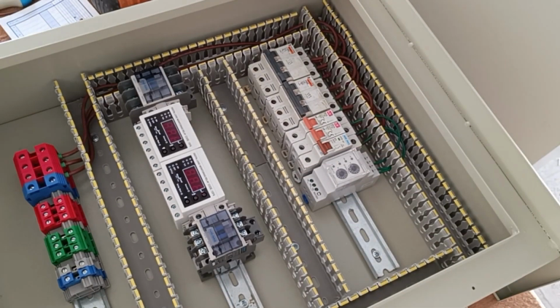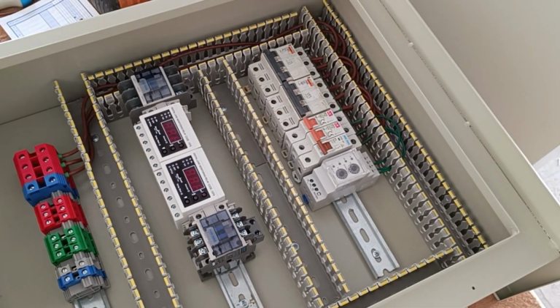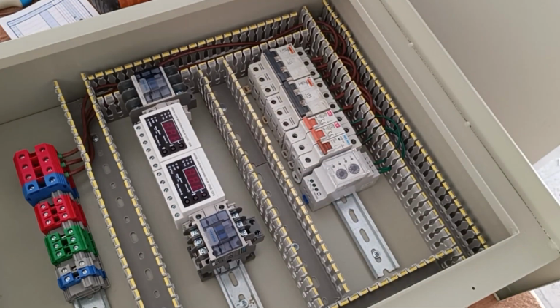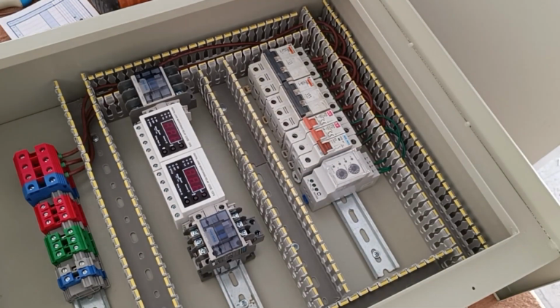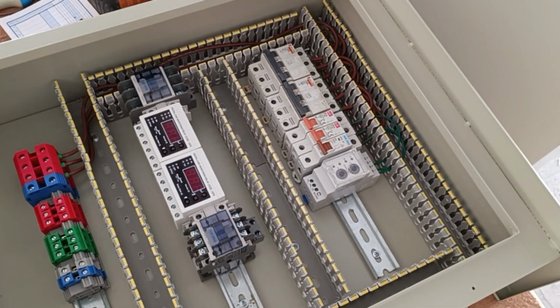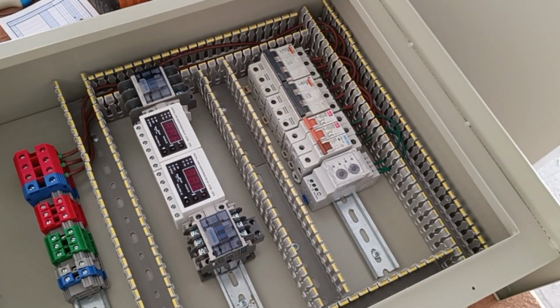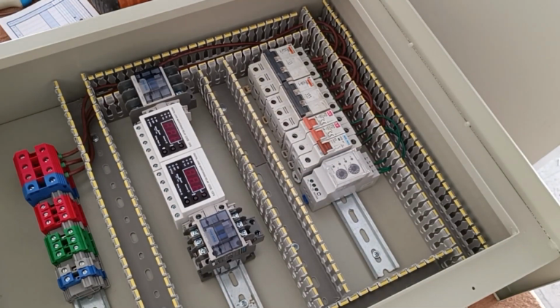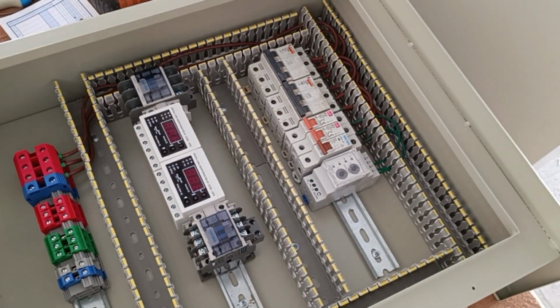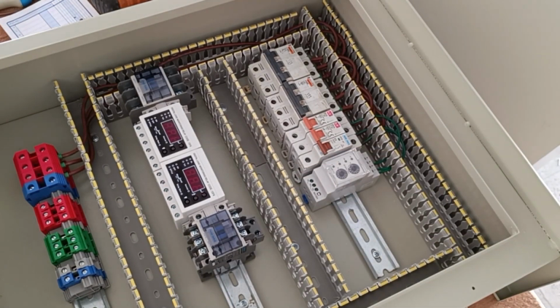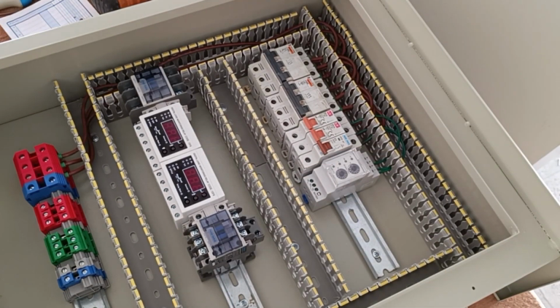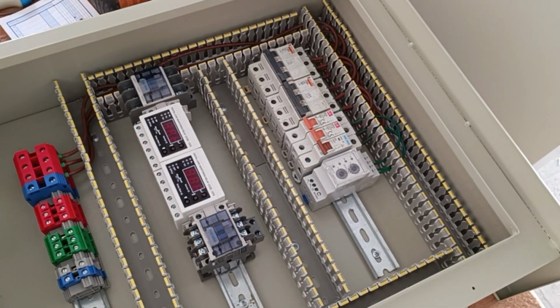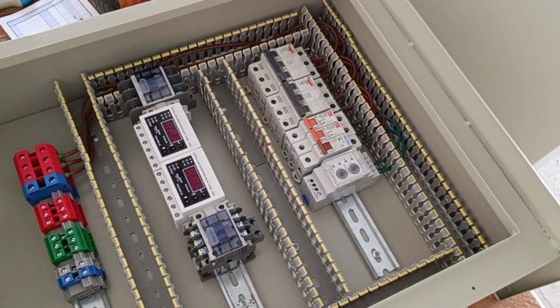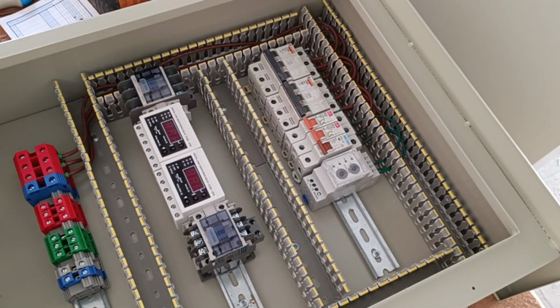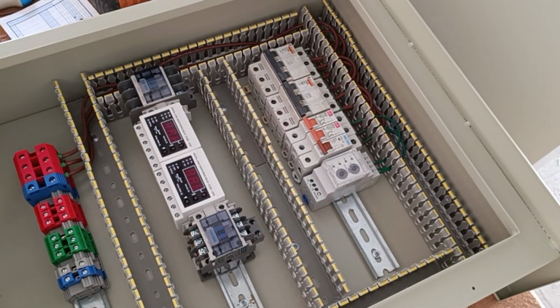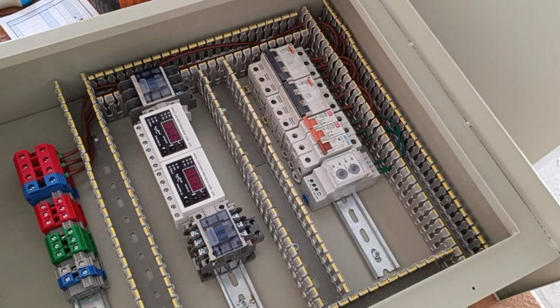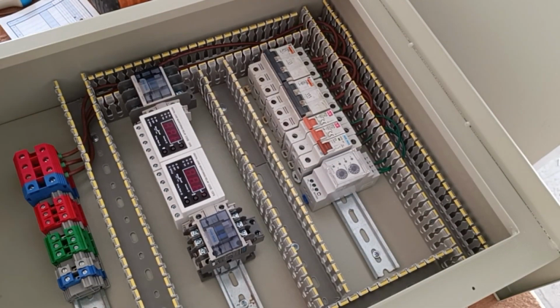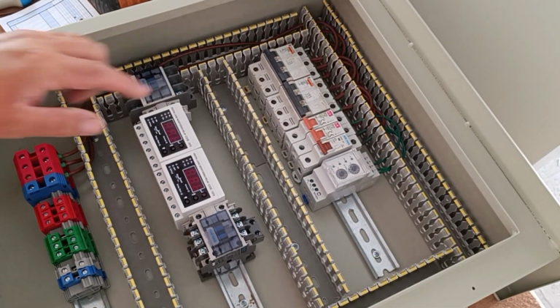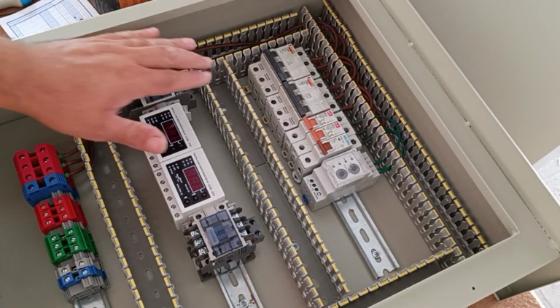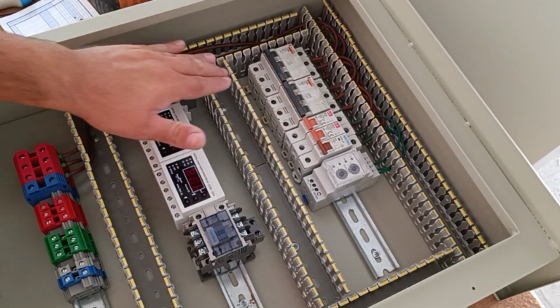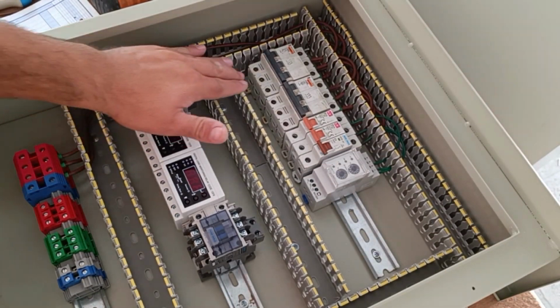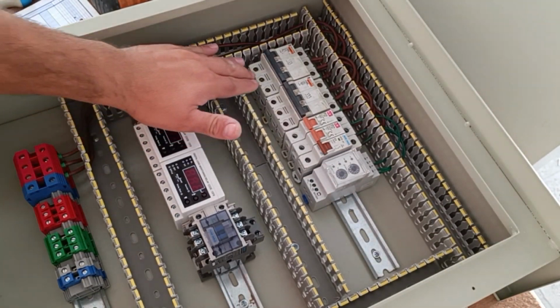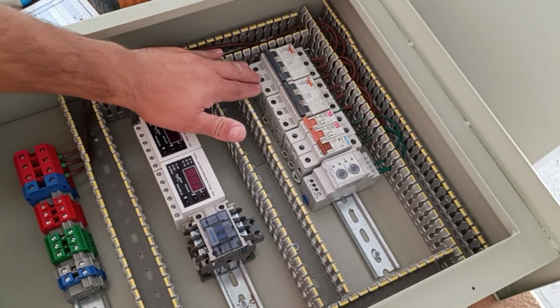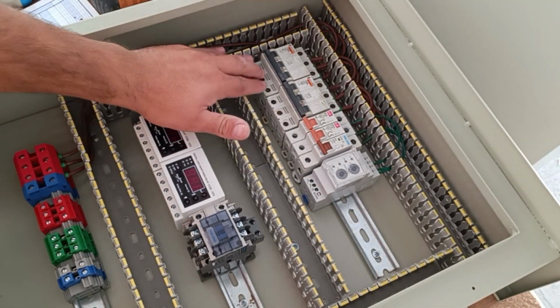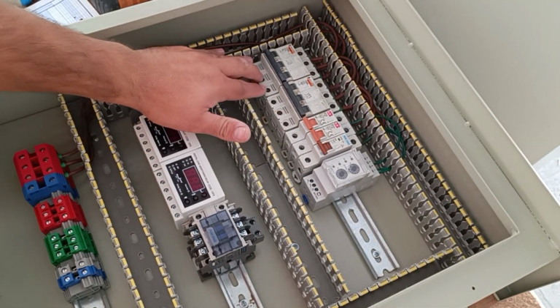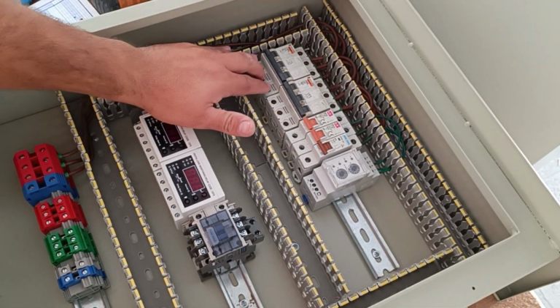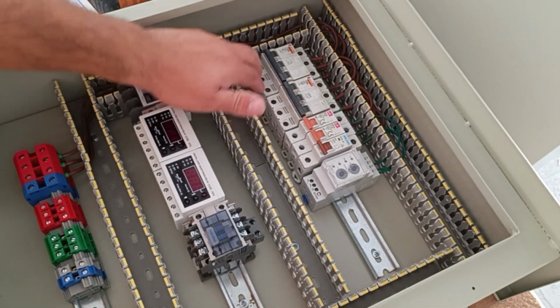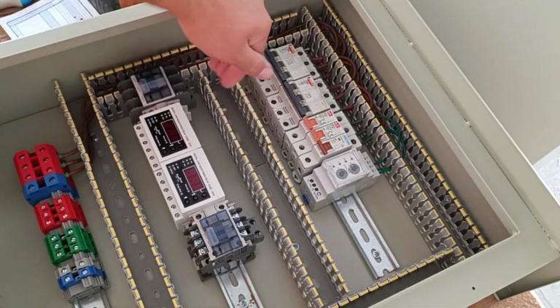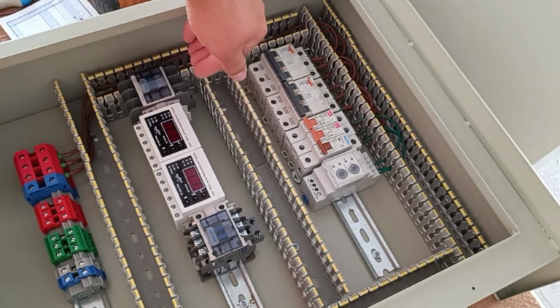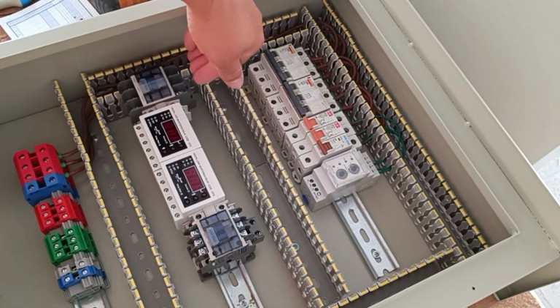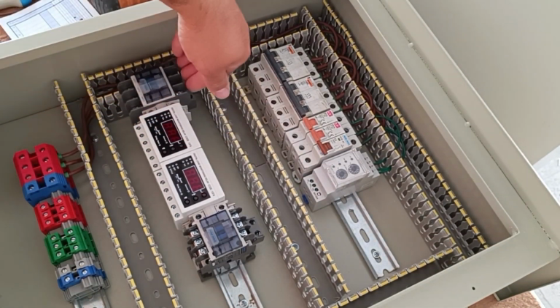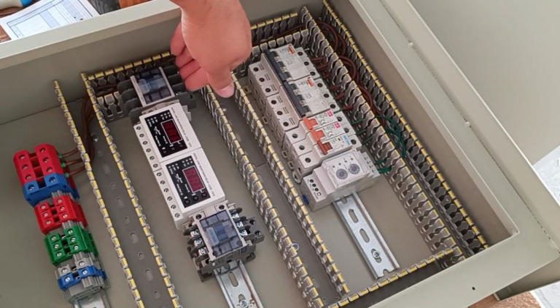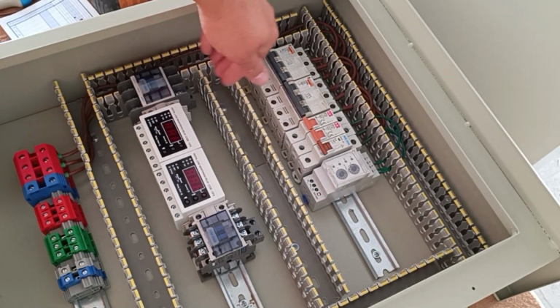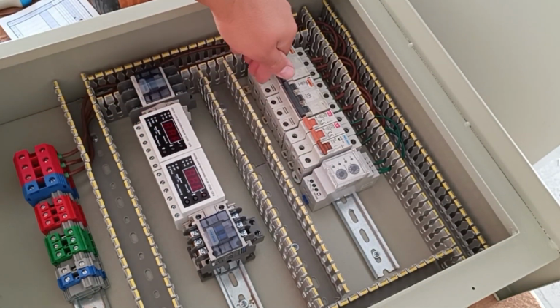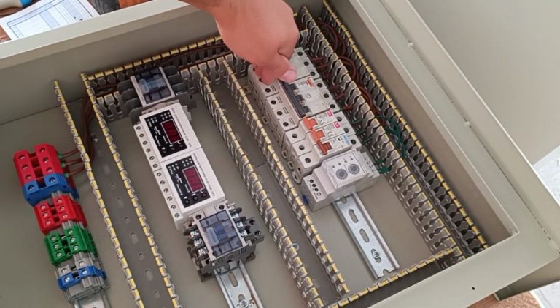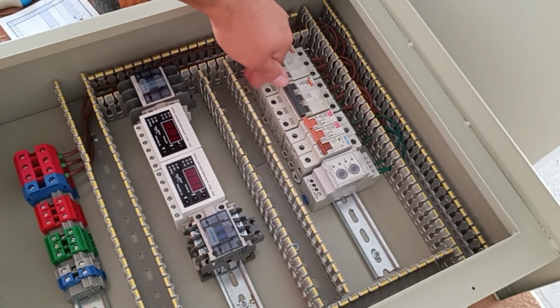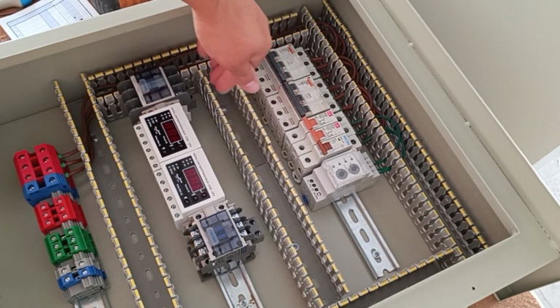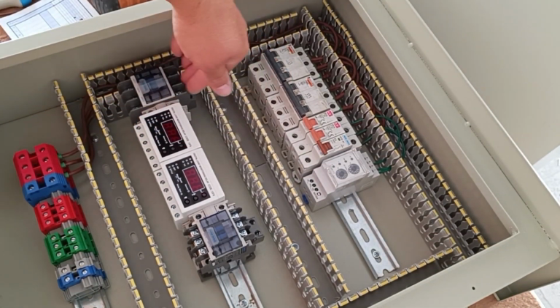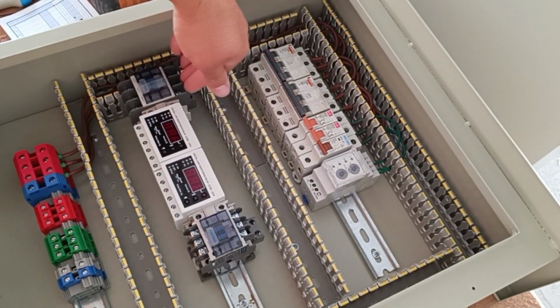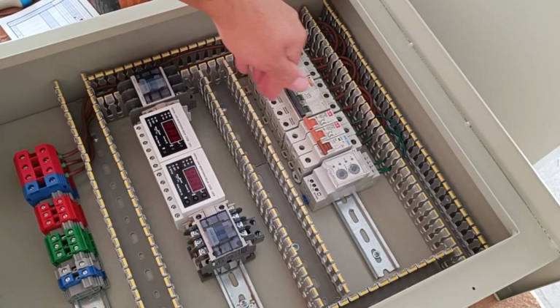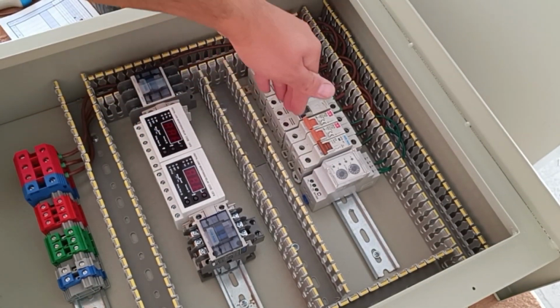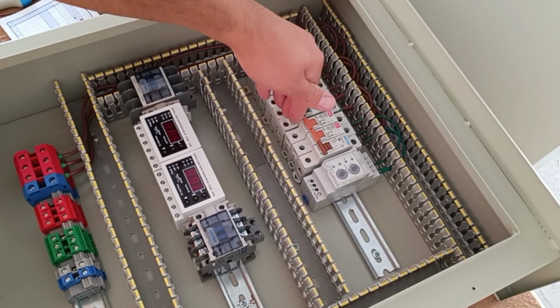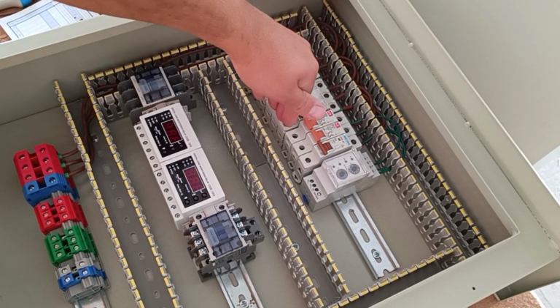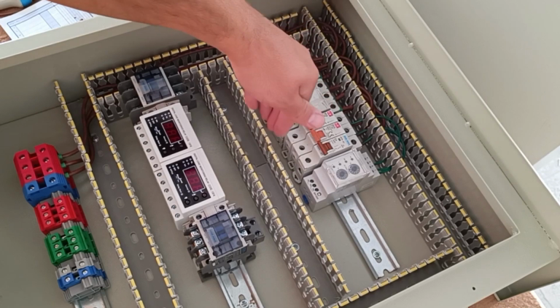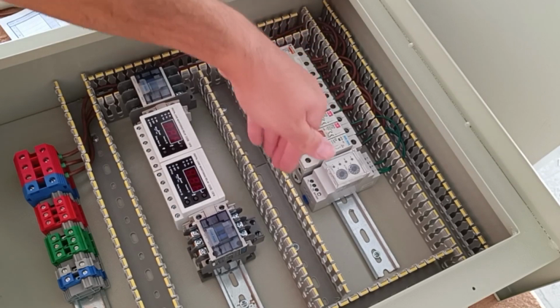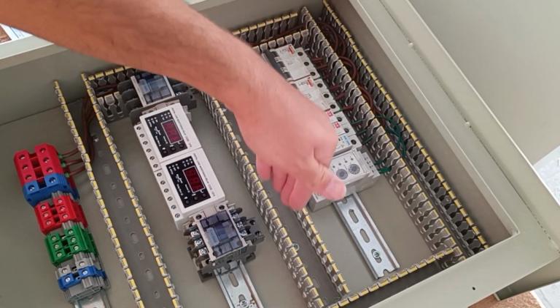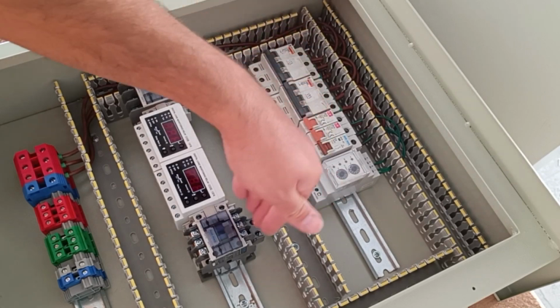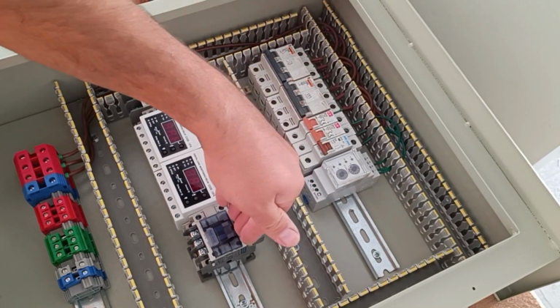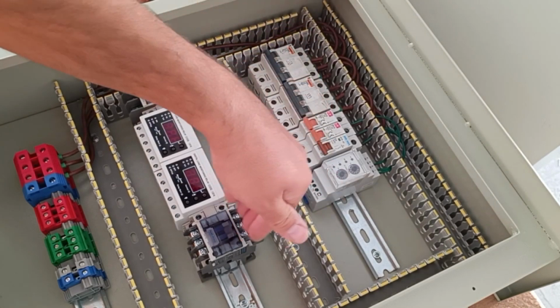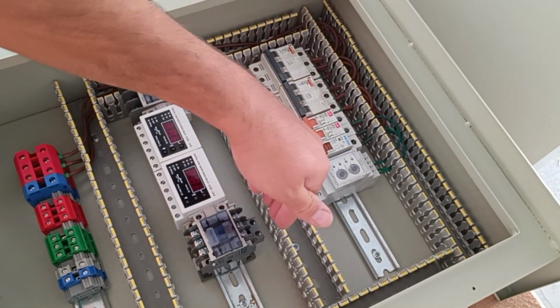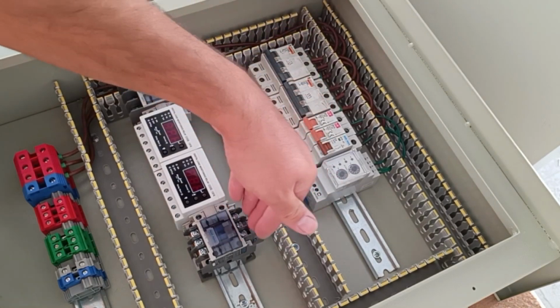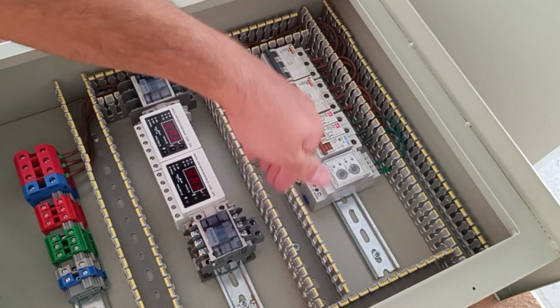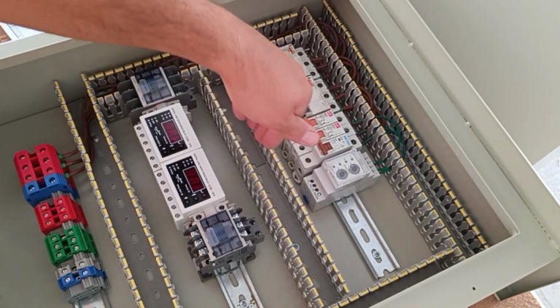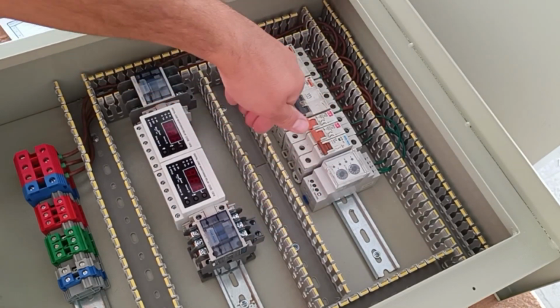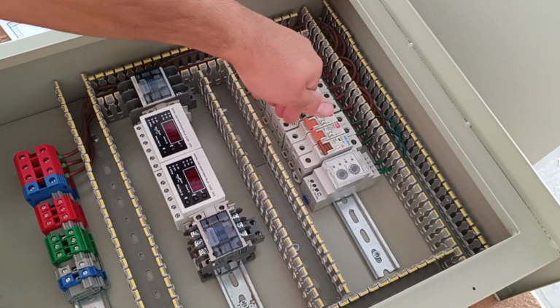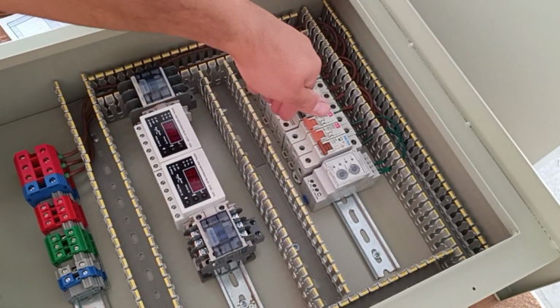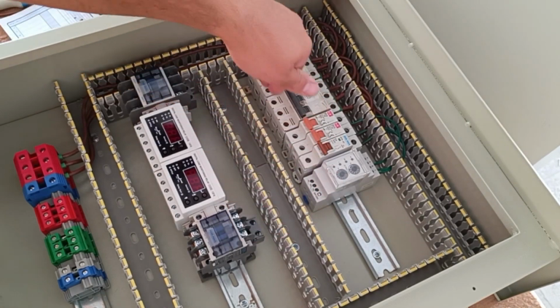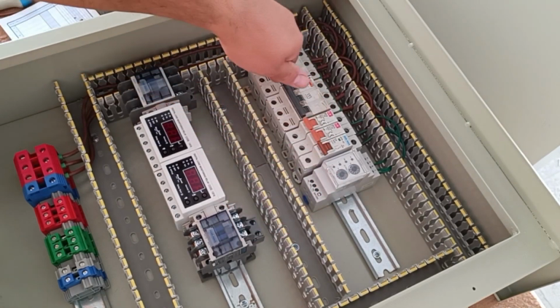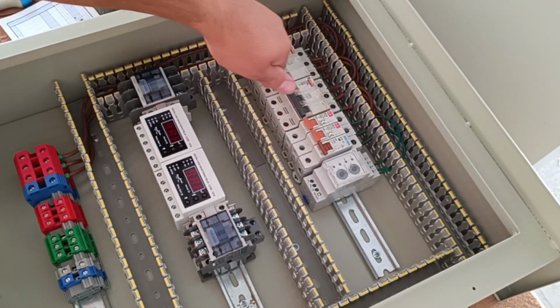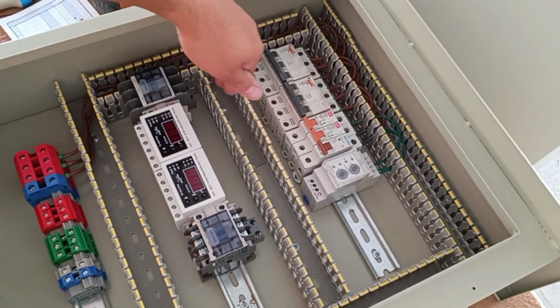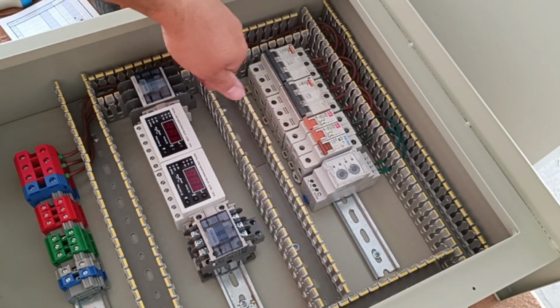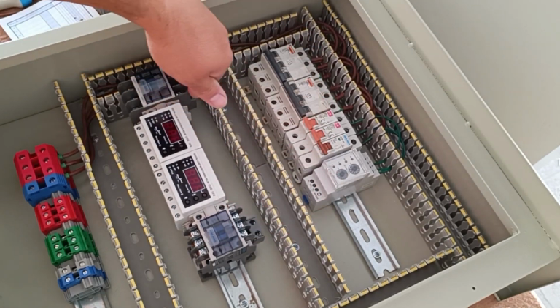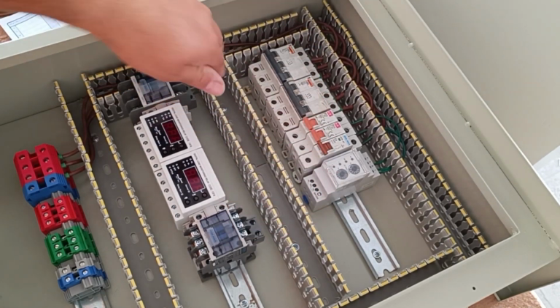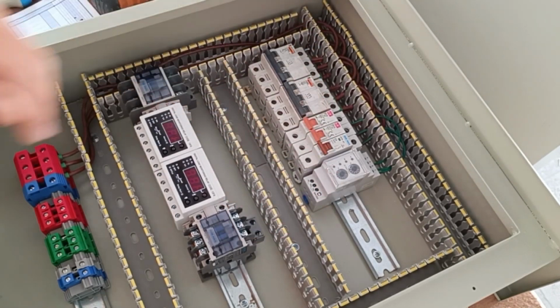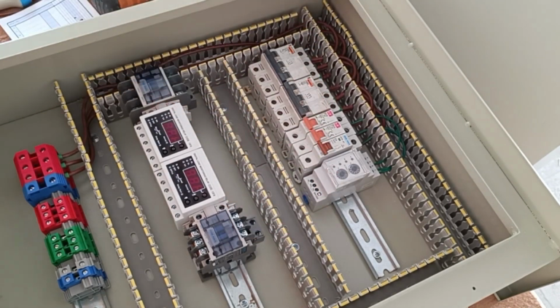Now we connect the three phases from the output of the miniature switch to the input of the contactor.